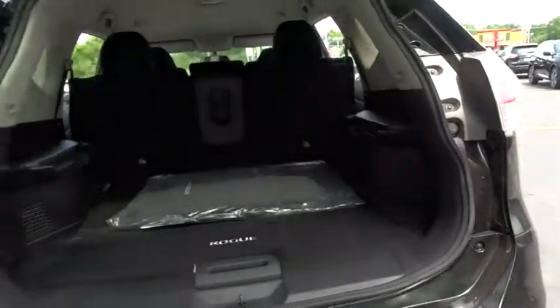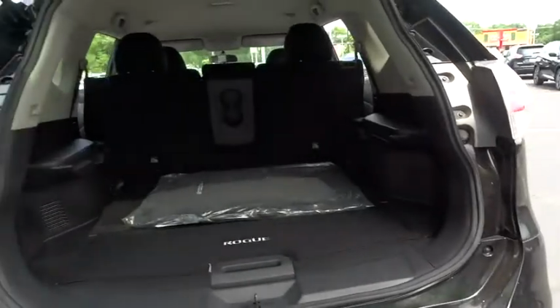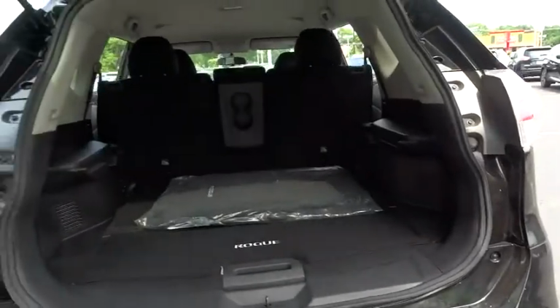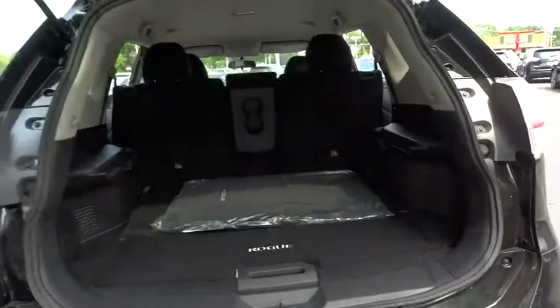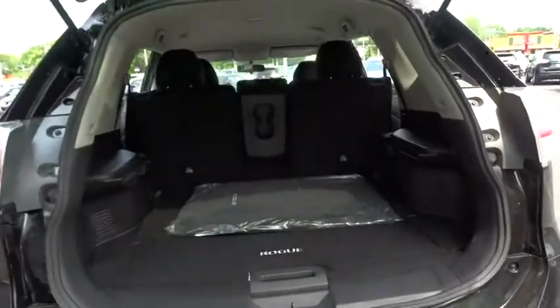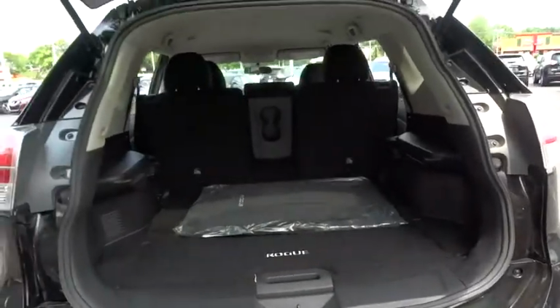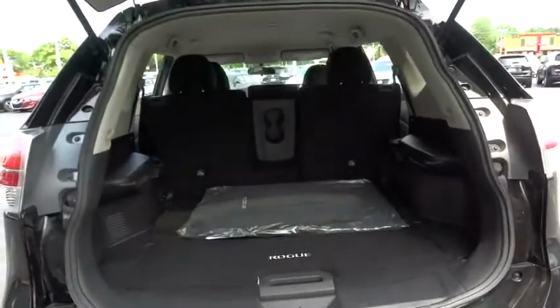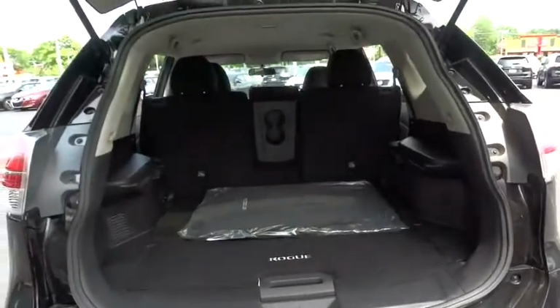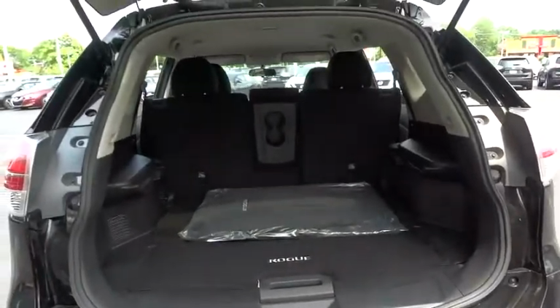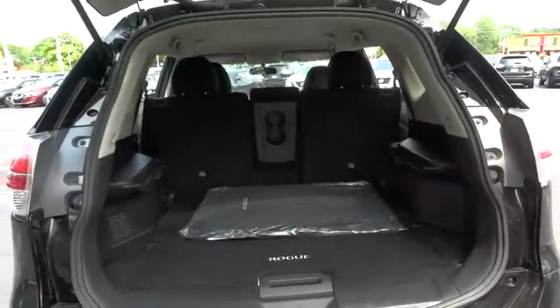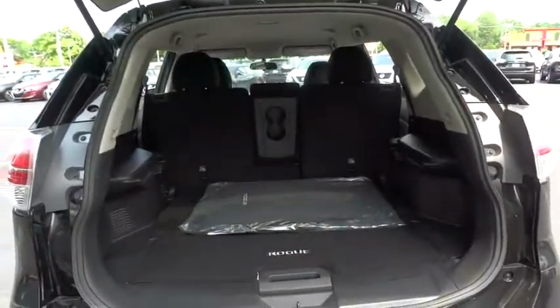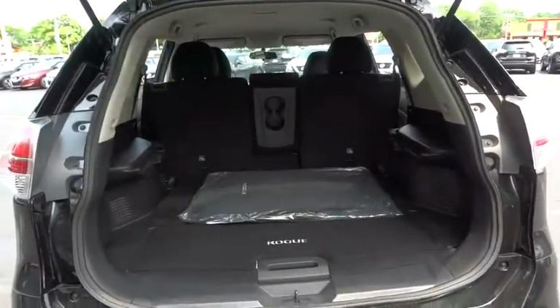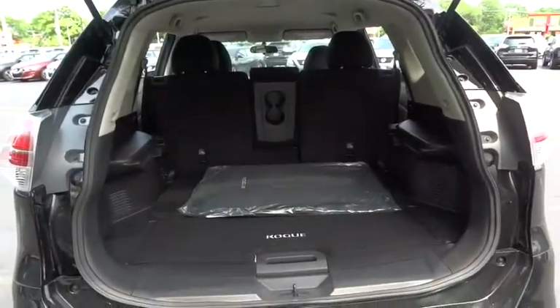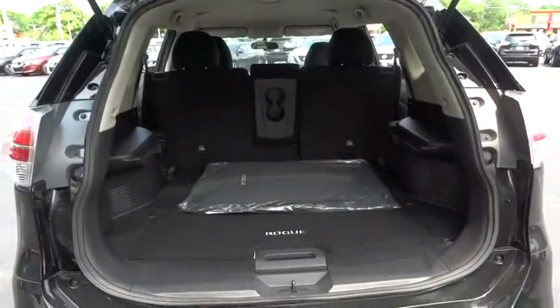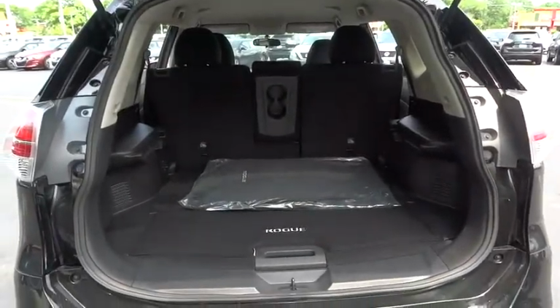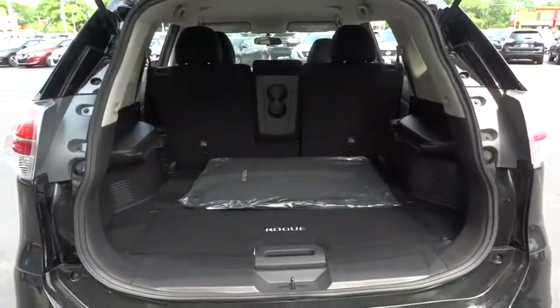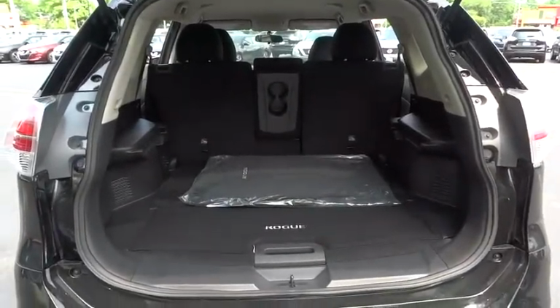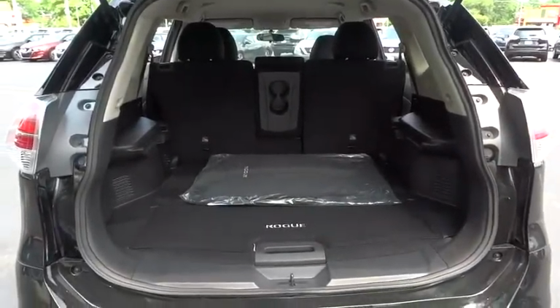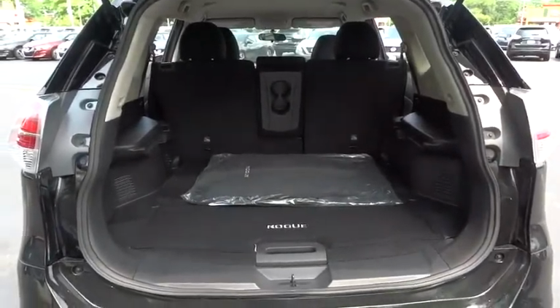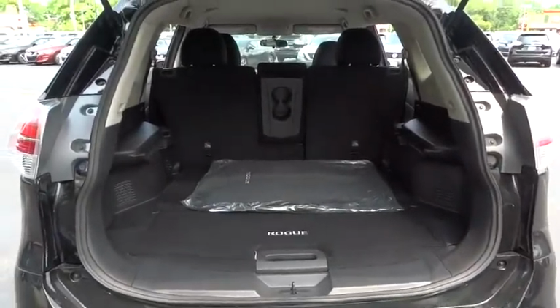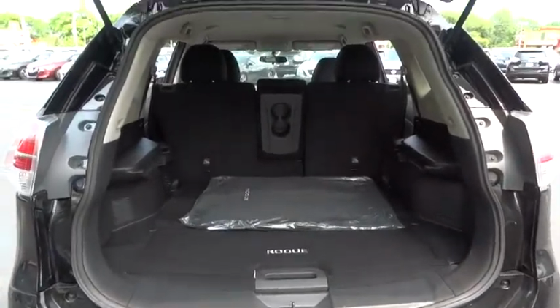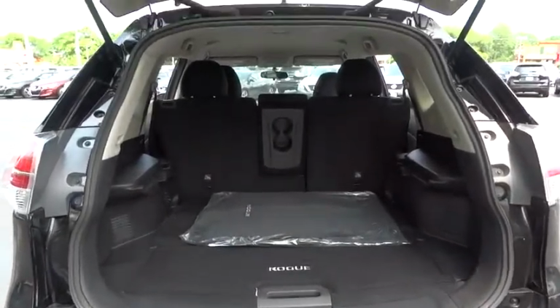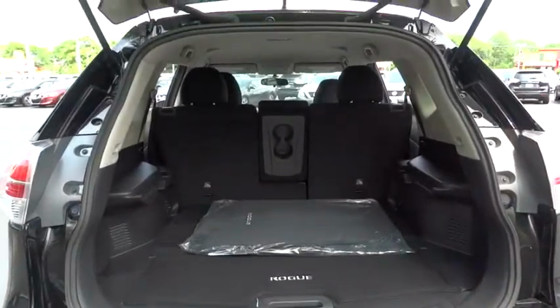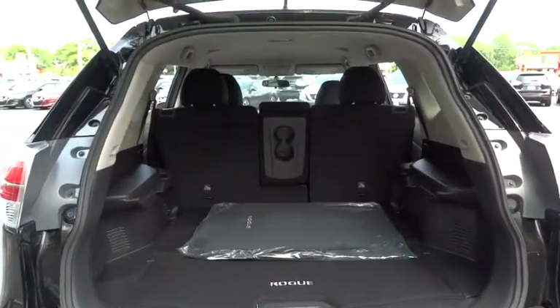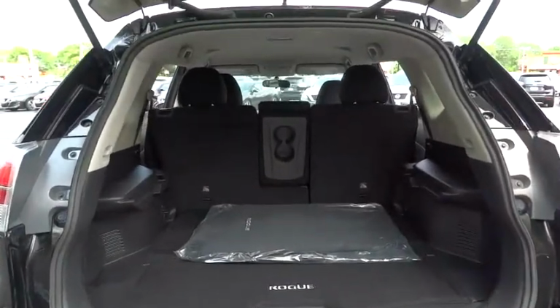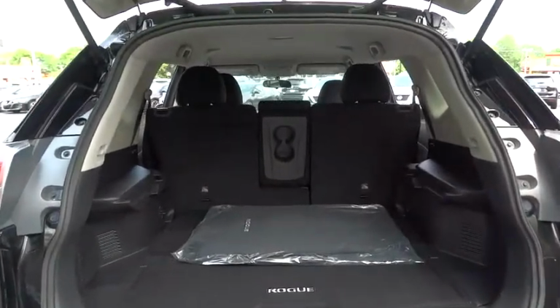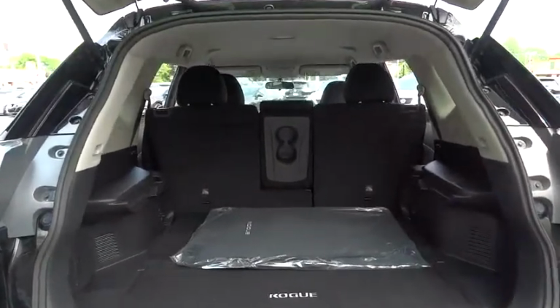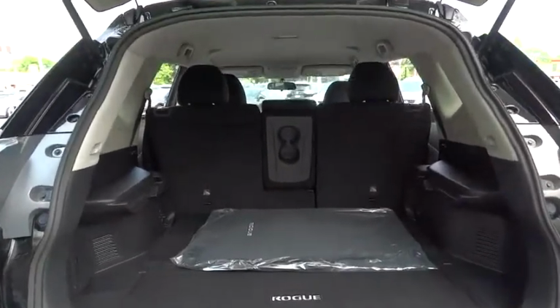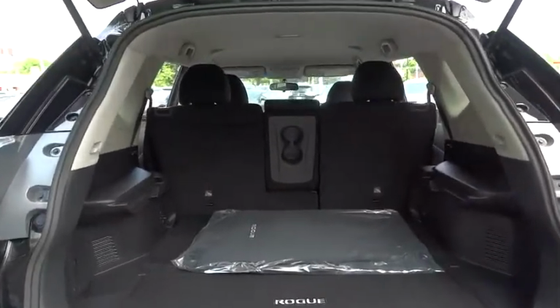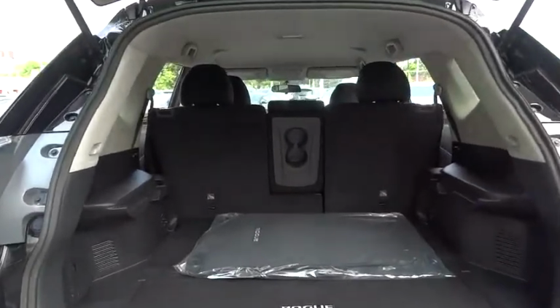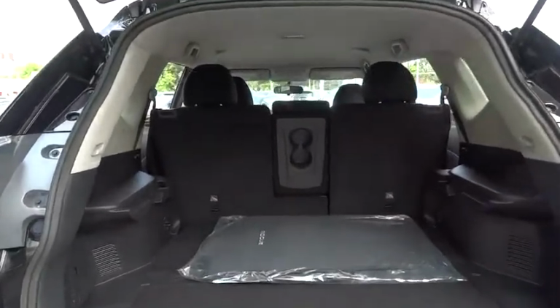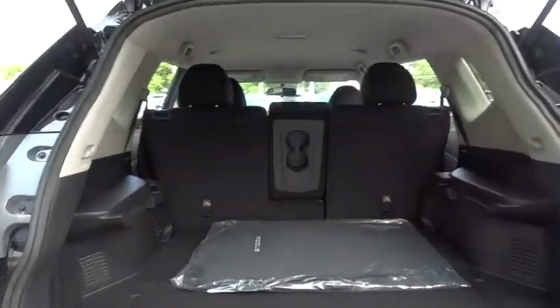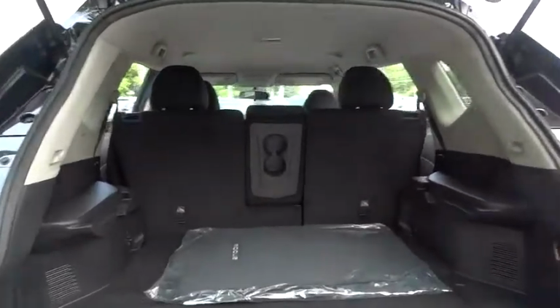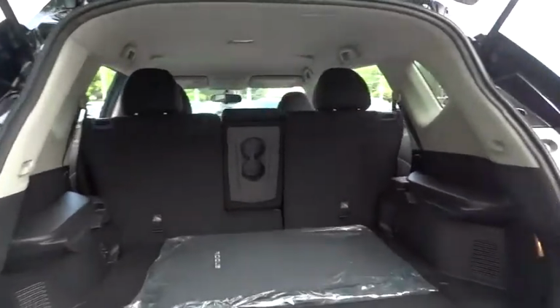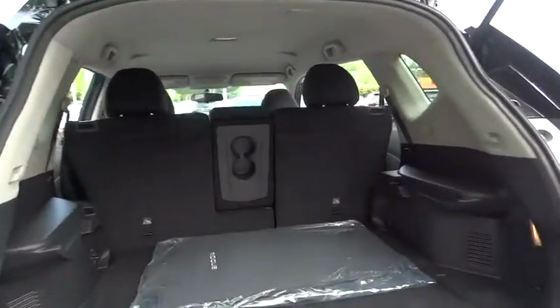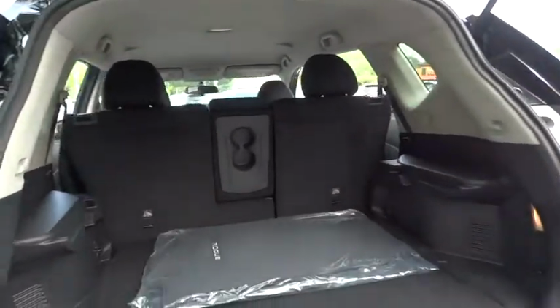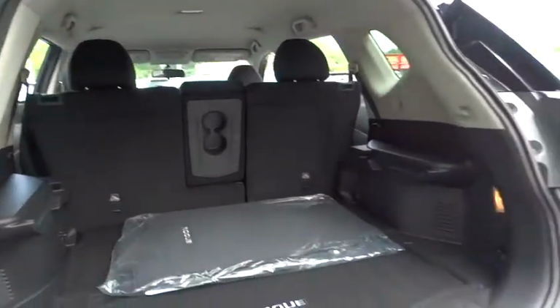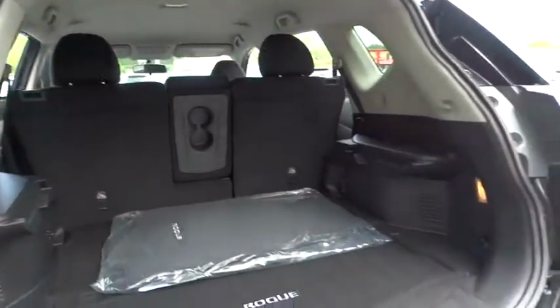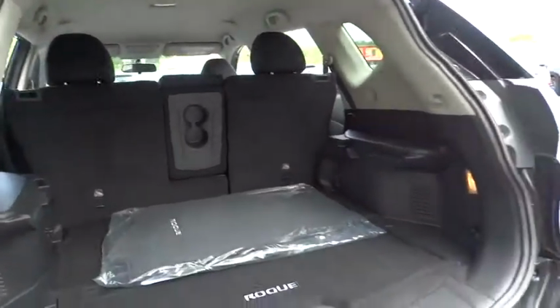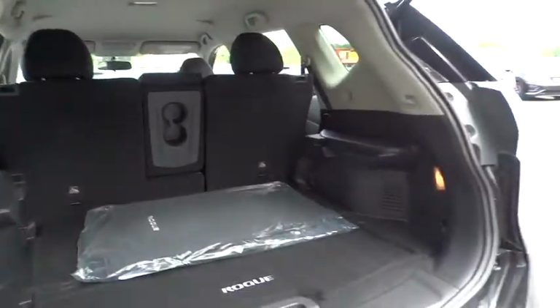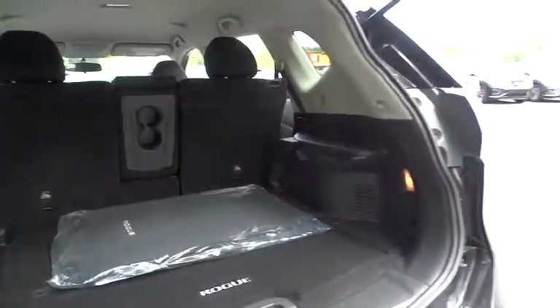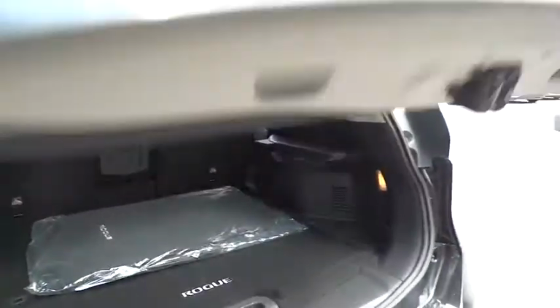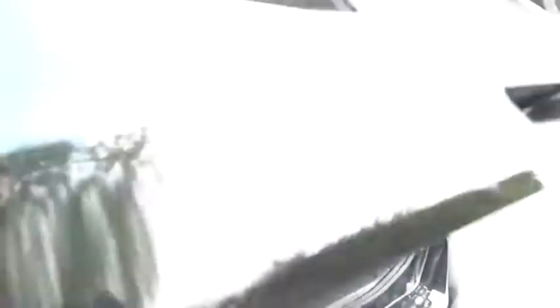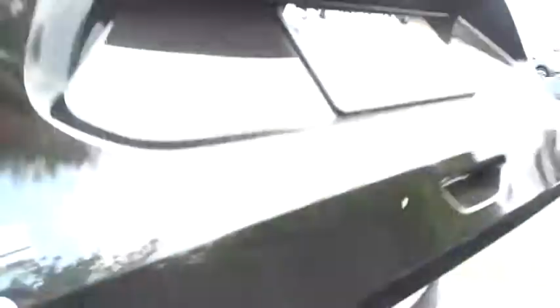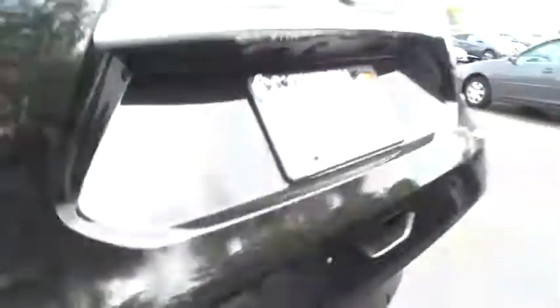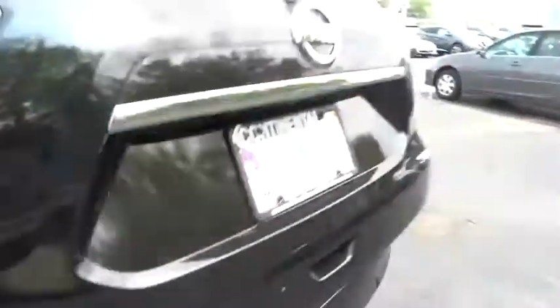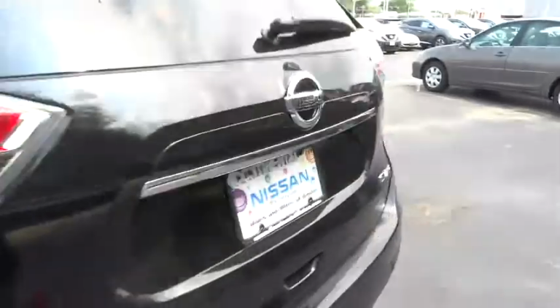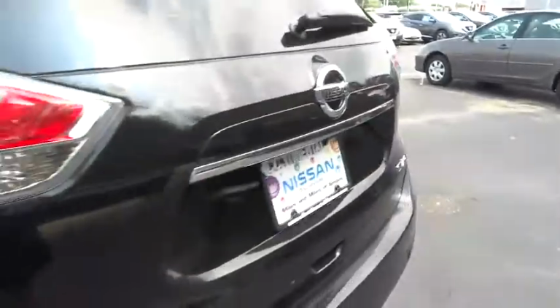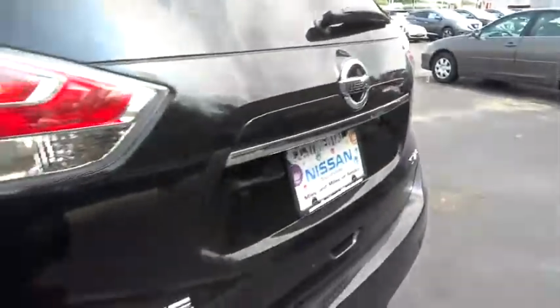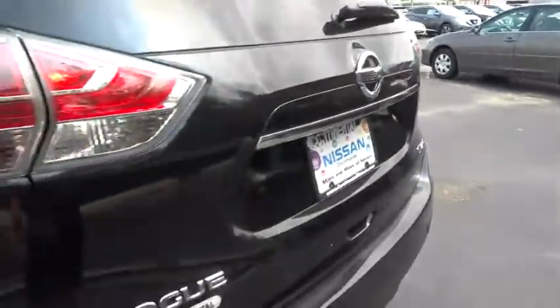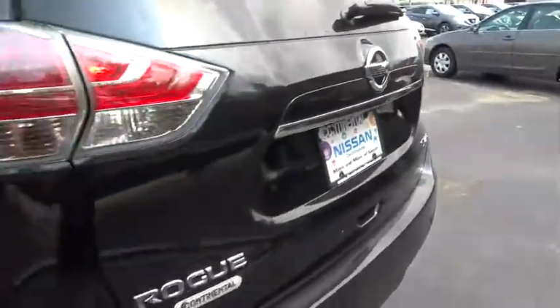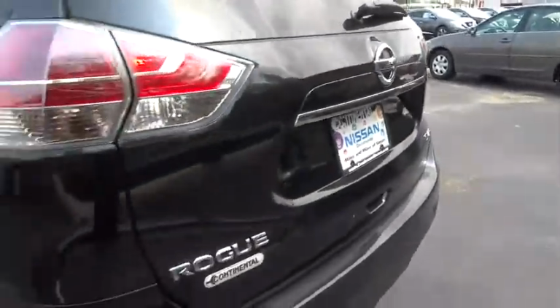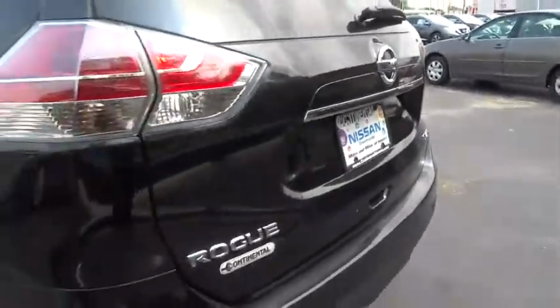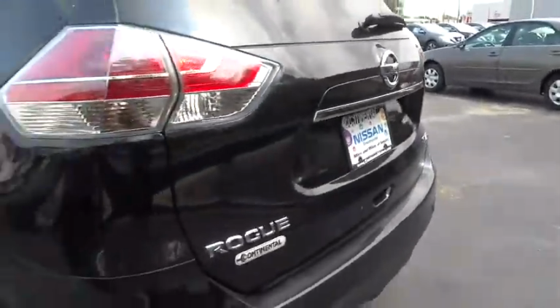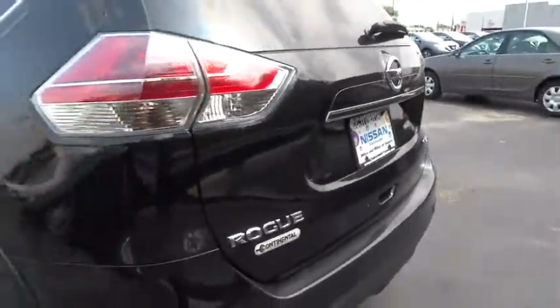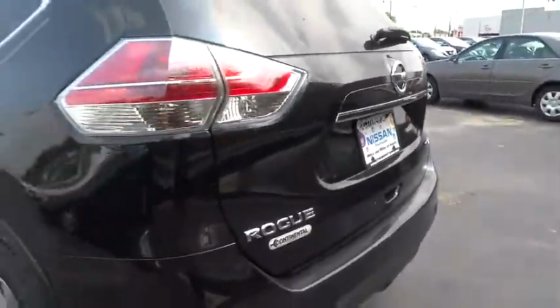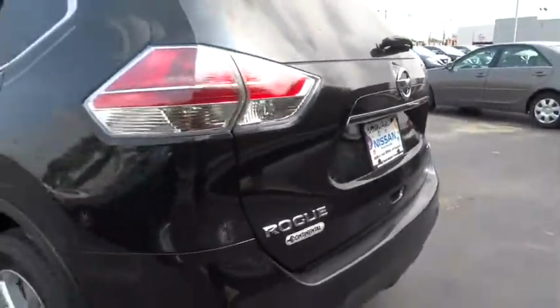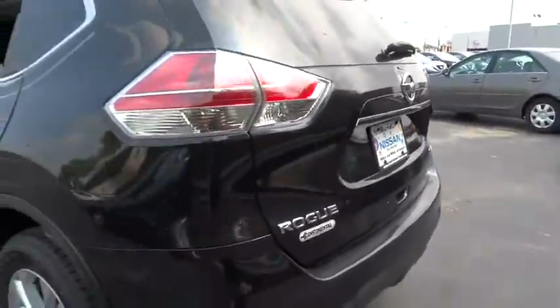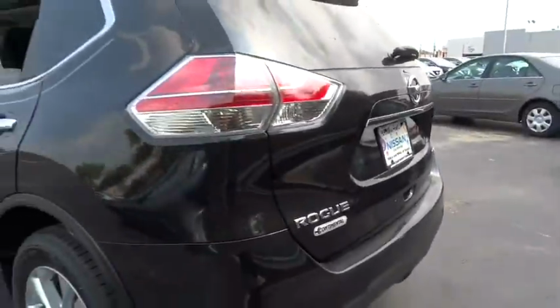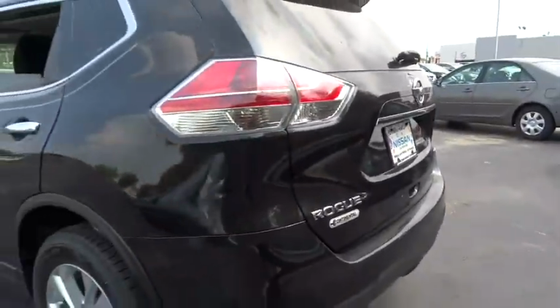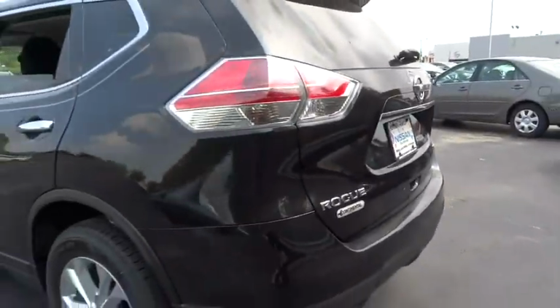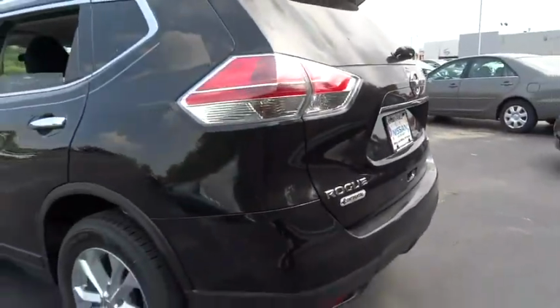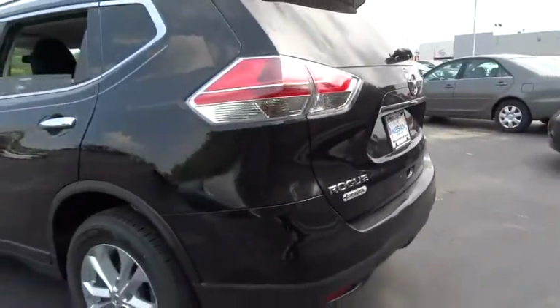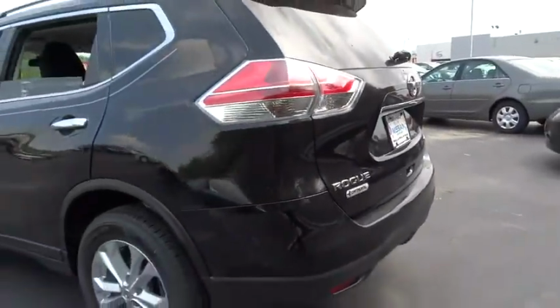Four-wheel disc brakes, aluminum wheels, rear defrost, climate control, AM-FM stereo radio, power door locks, MP3 player.